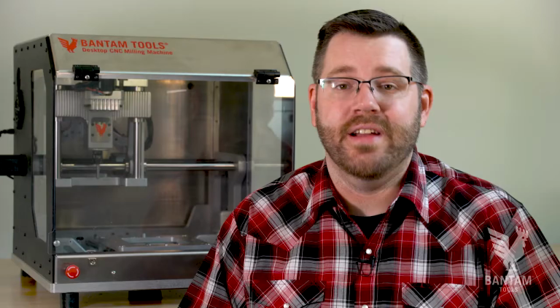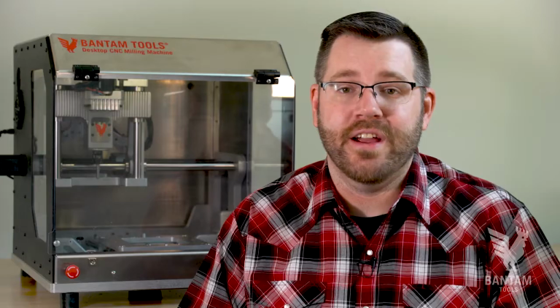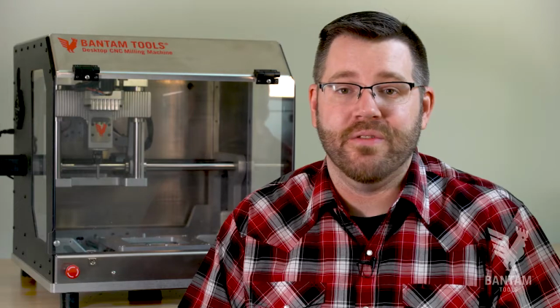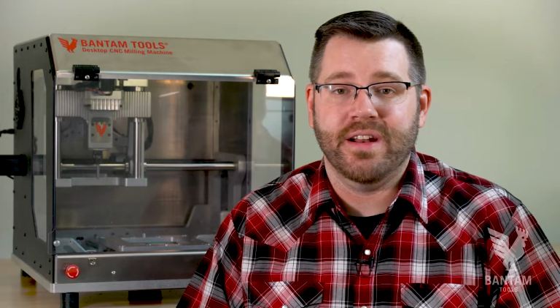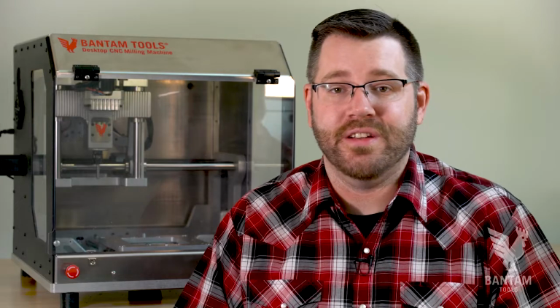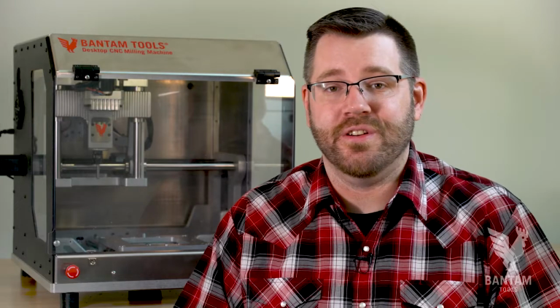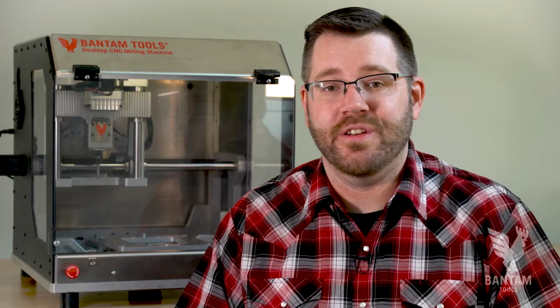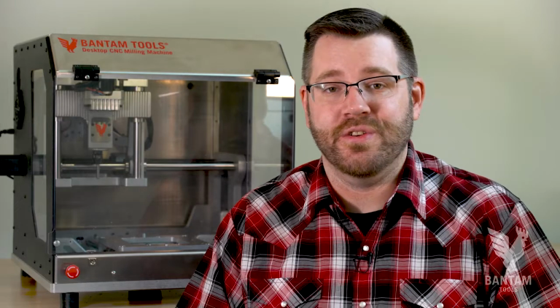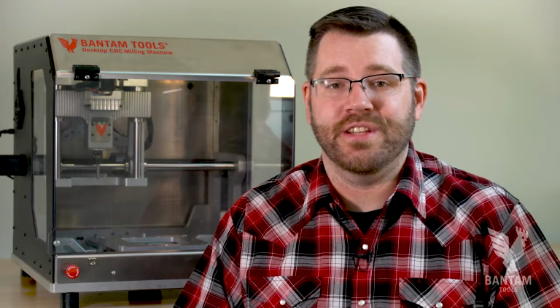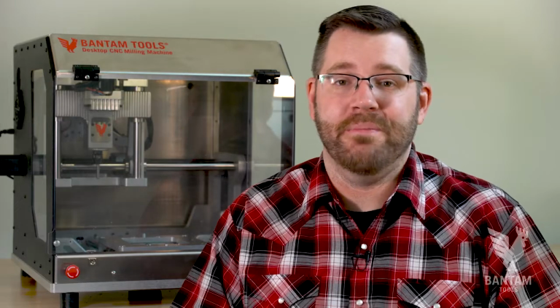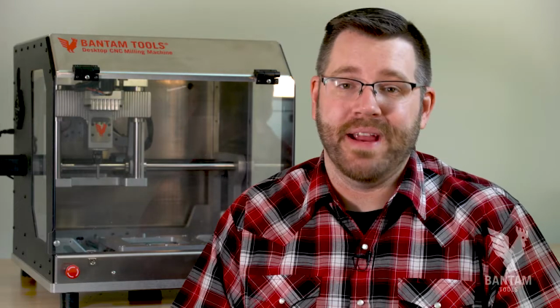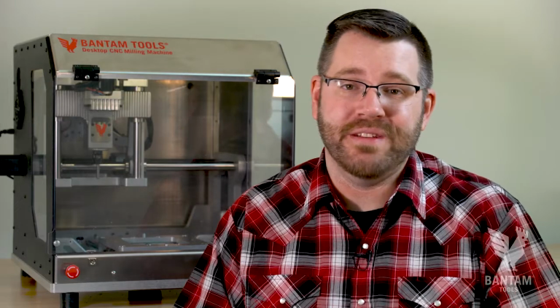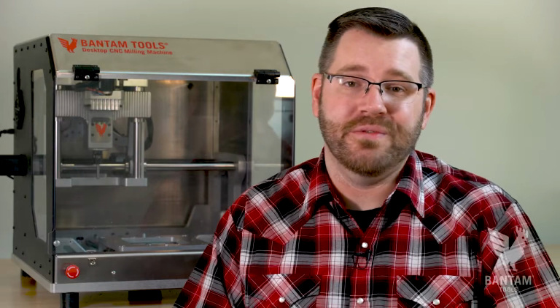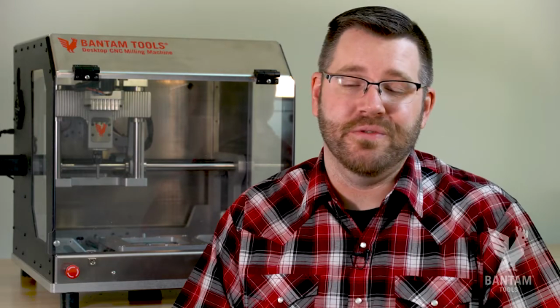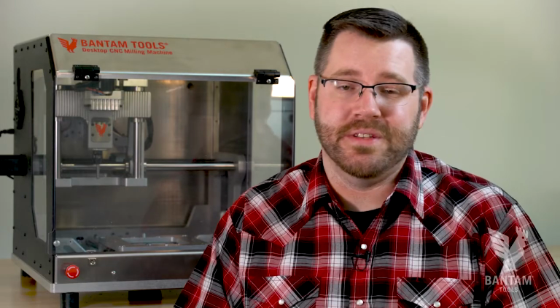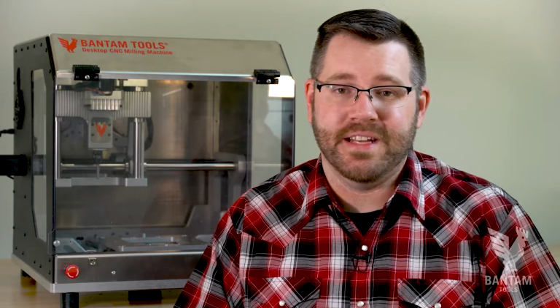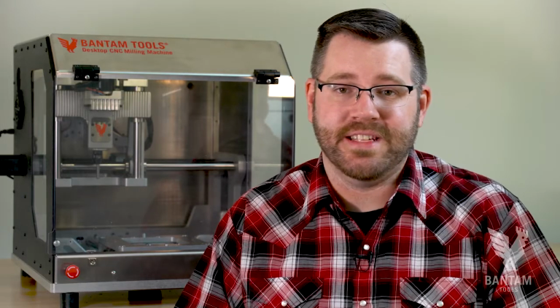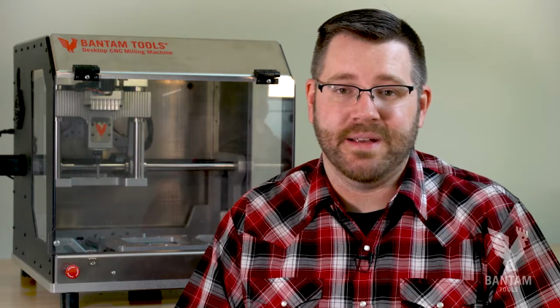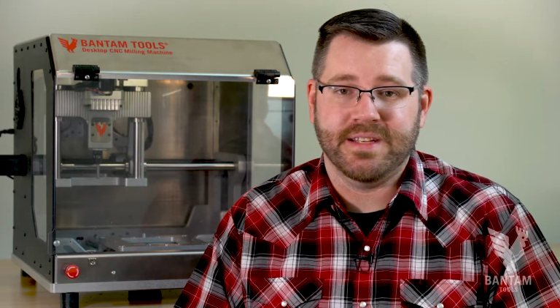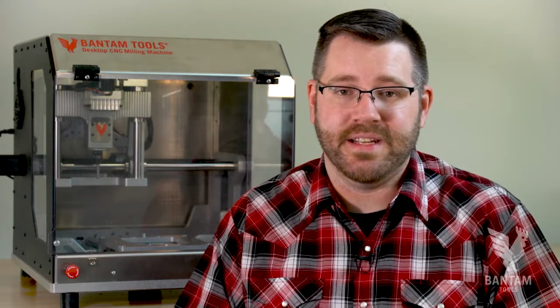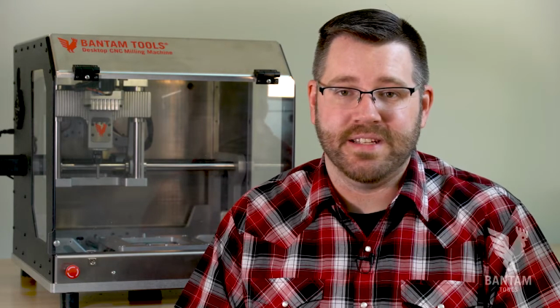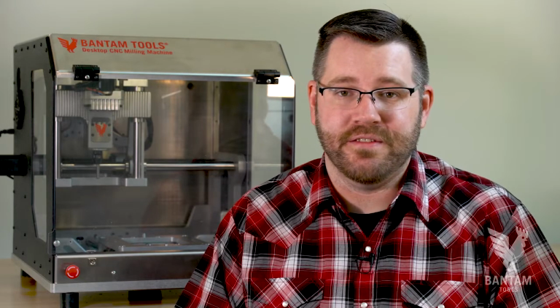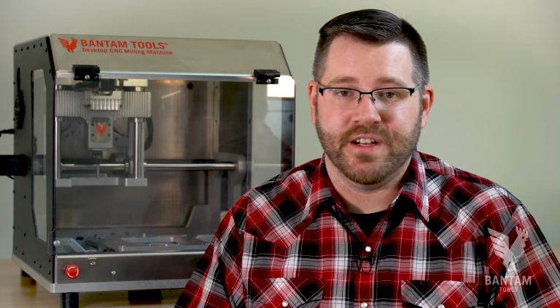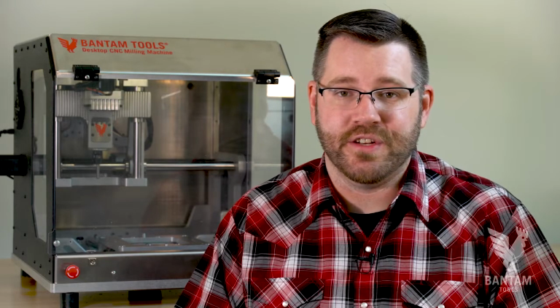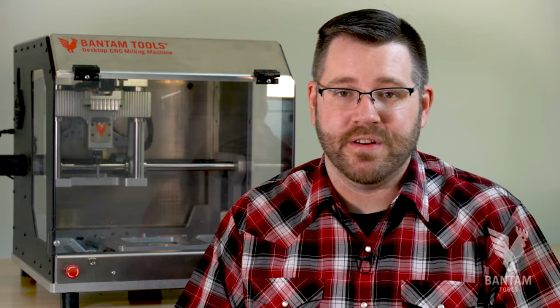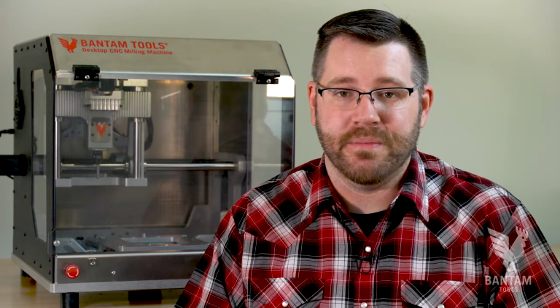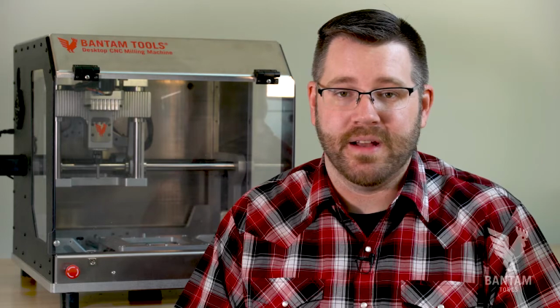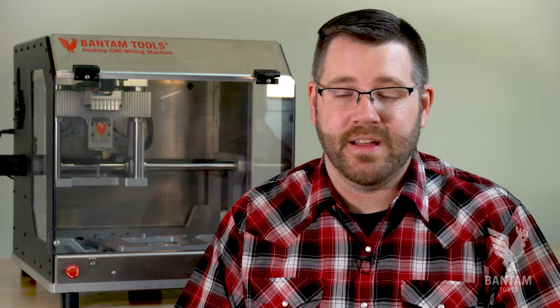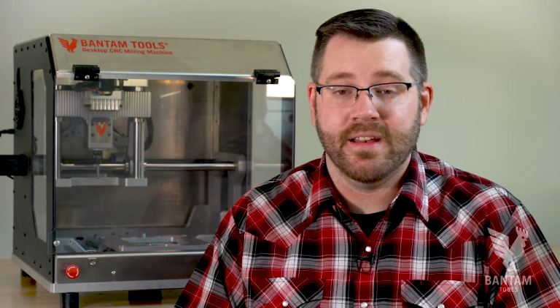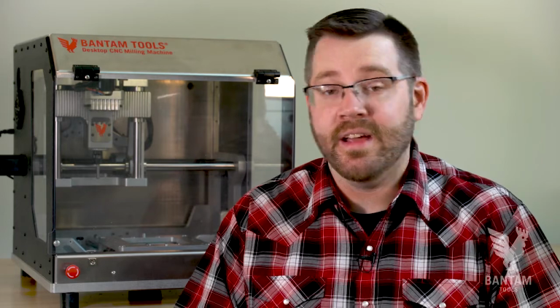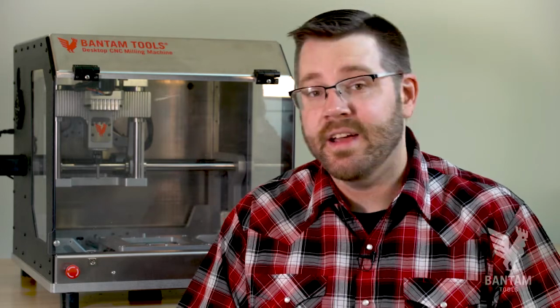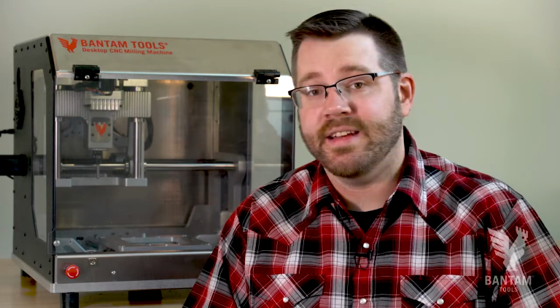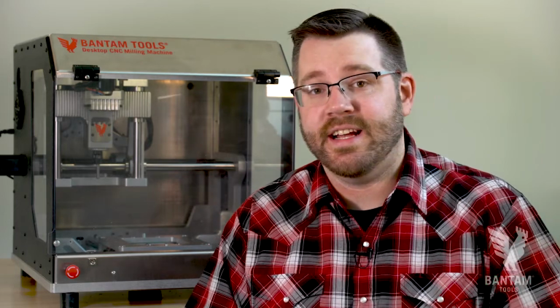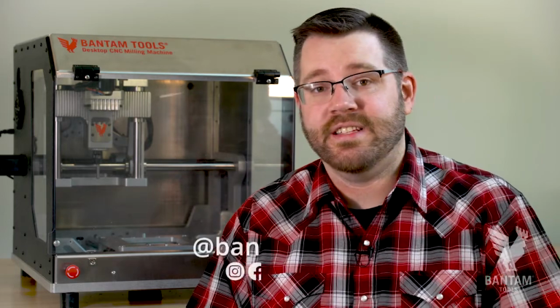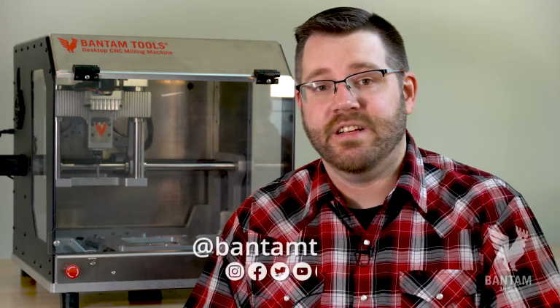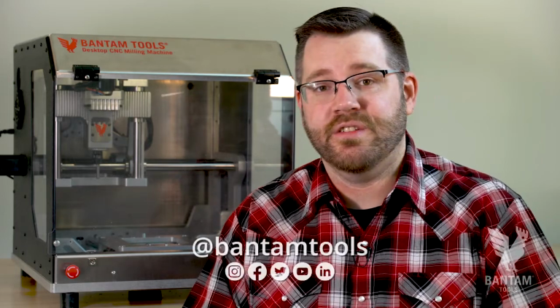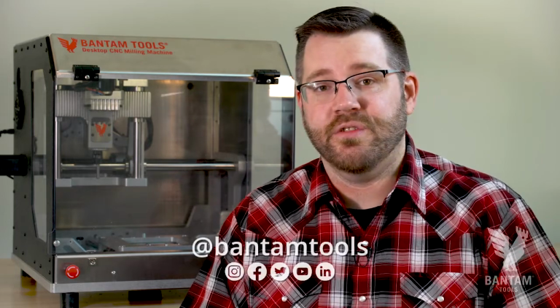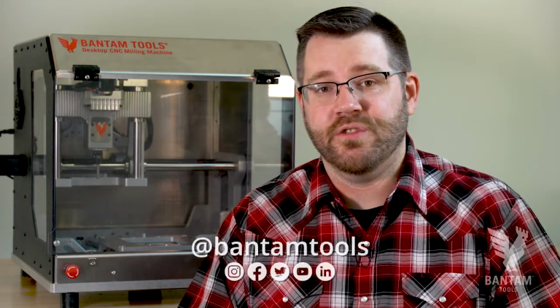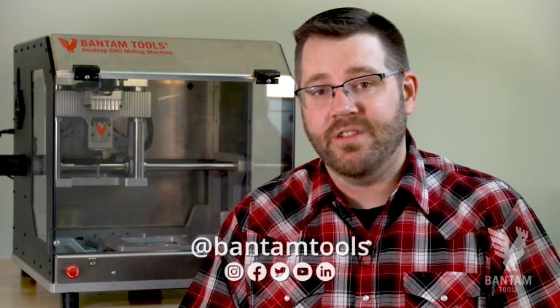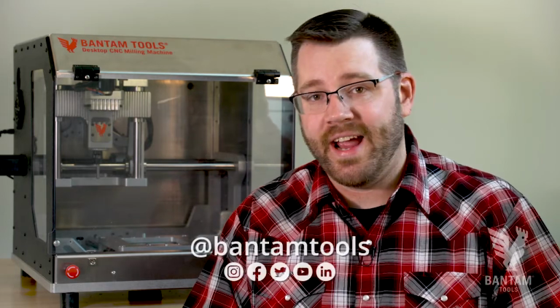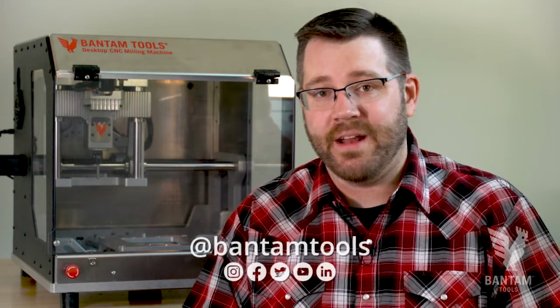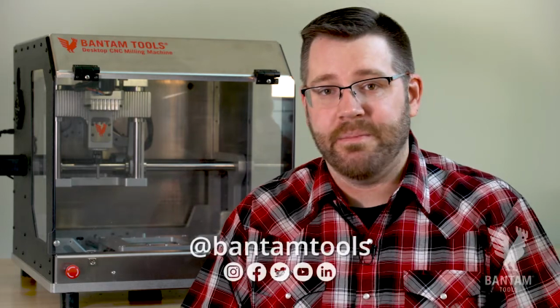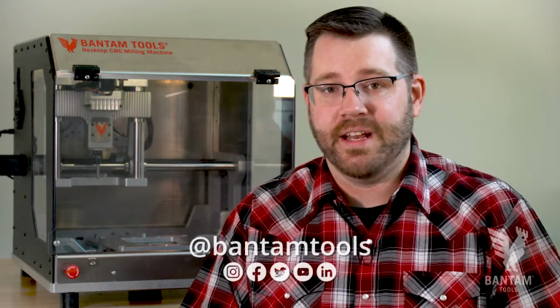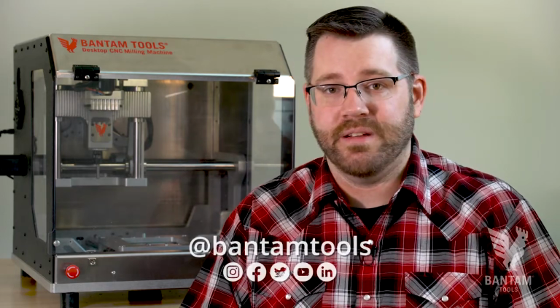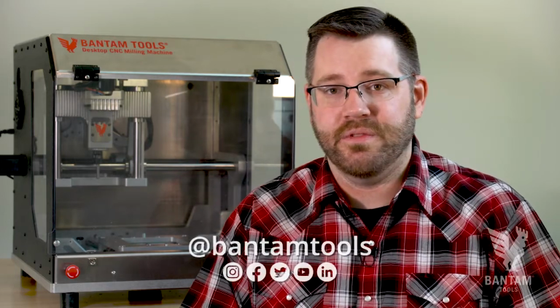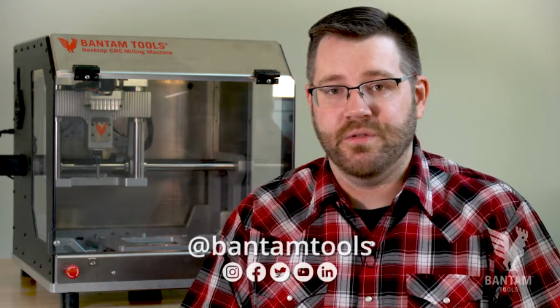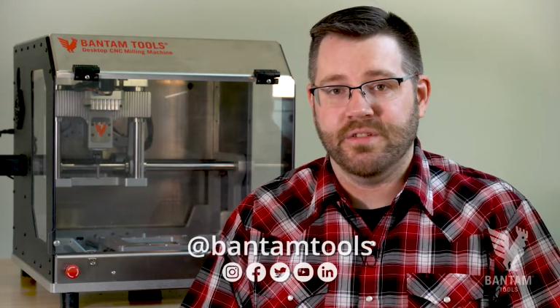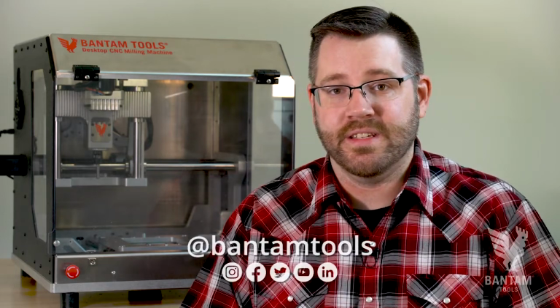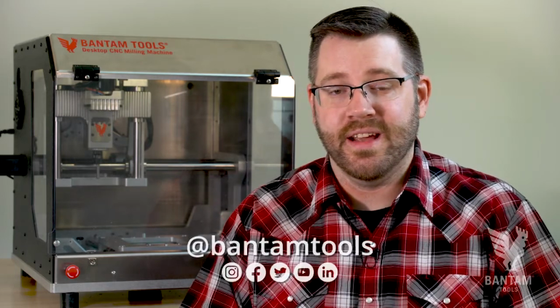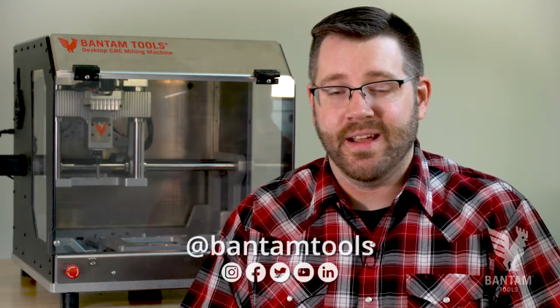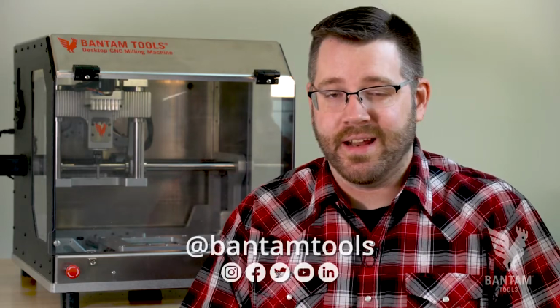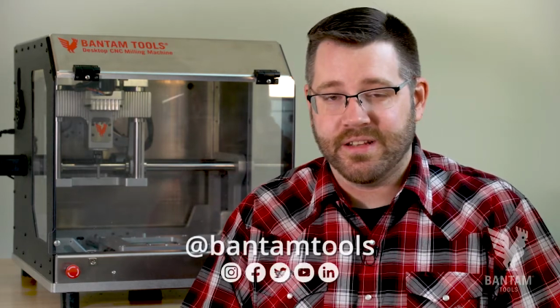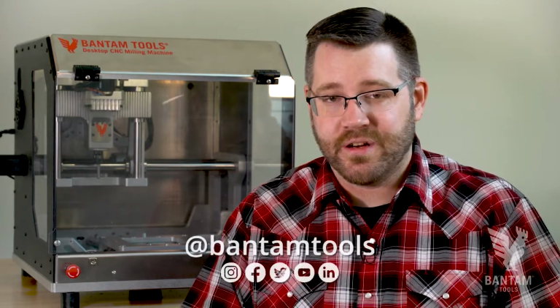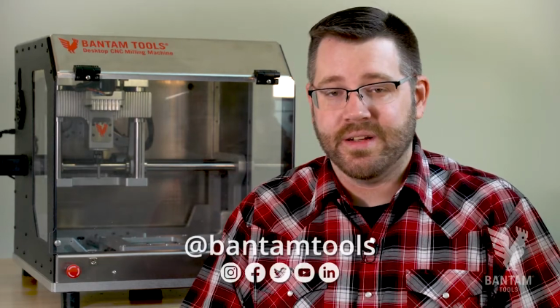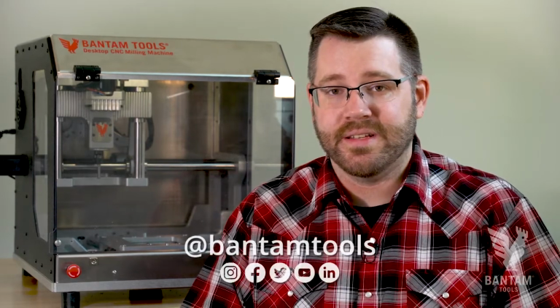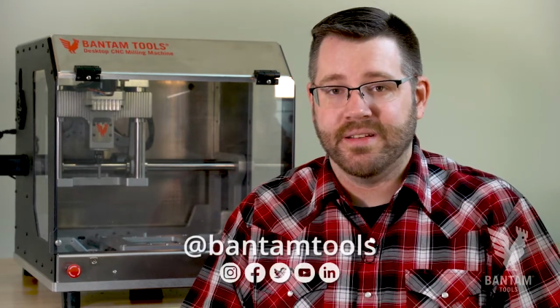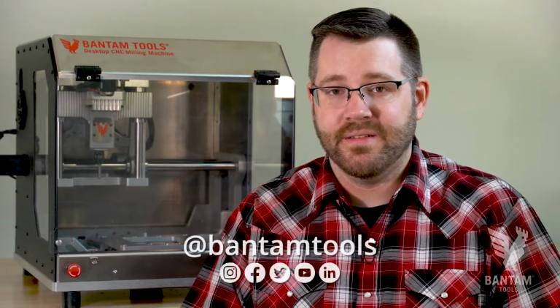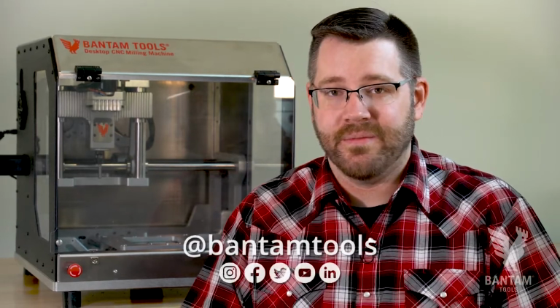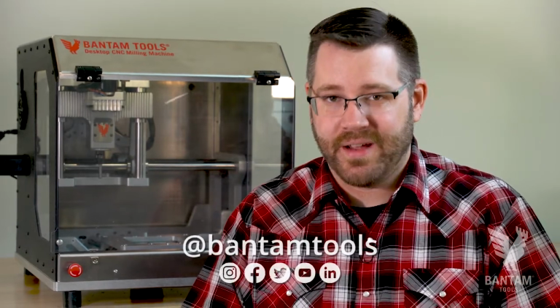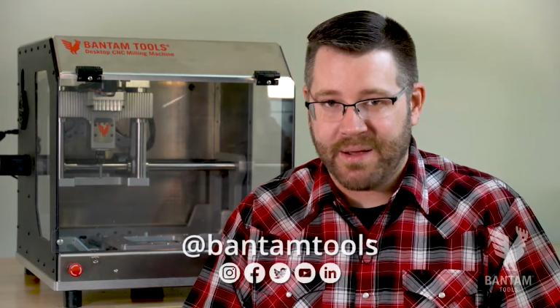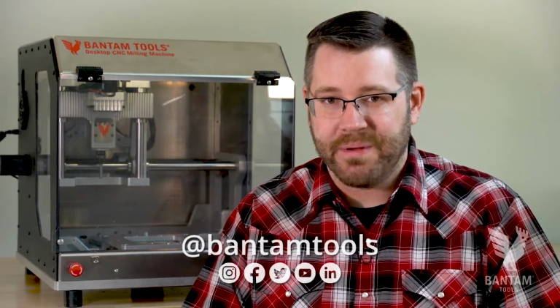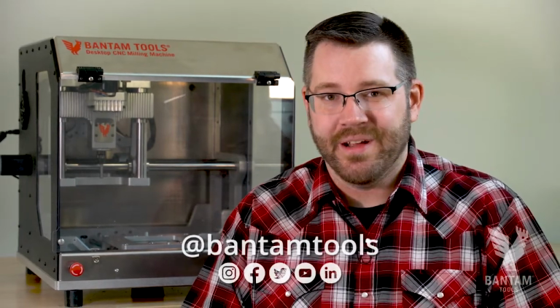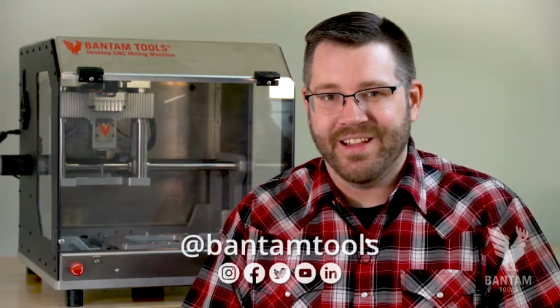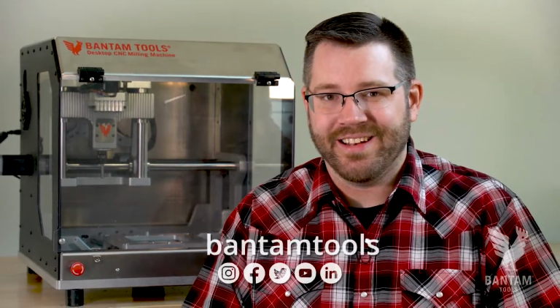Now you're ready to start using the Bantam Tools Desktop CNC Fixturing Palette. Tag us on social at BantamTools, and as always, Happy Milling!